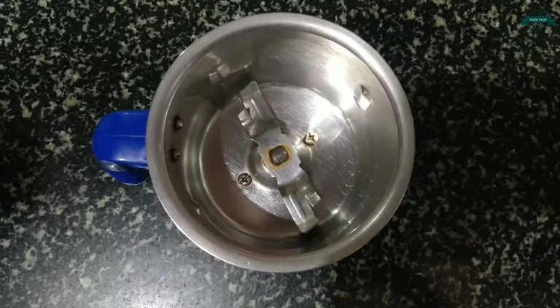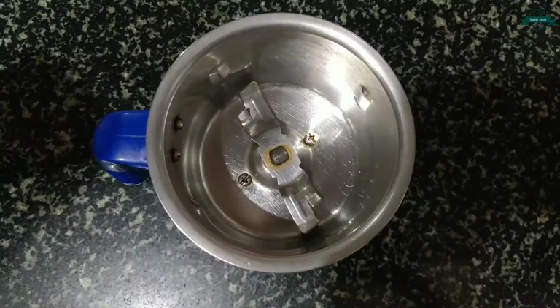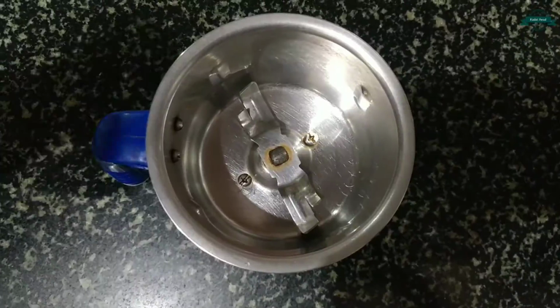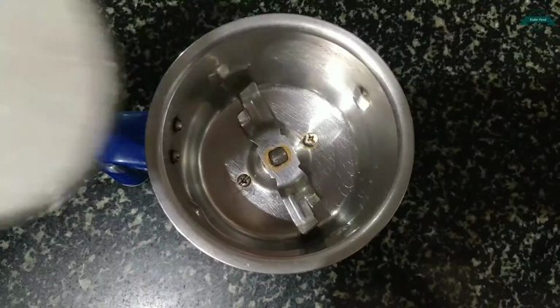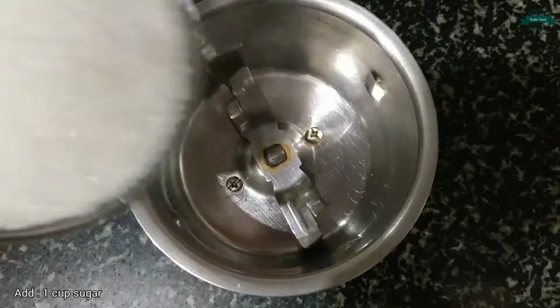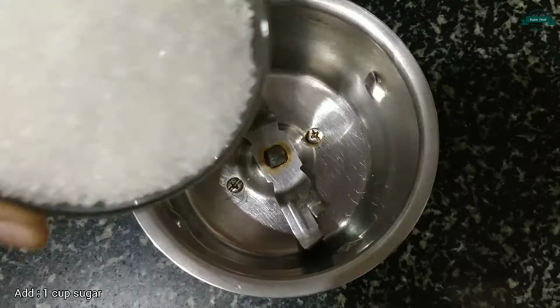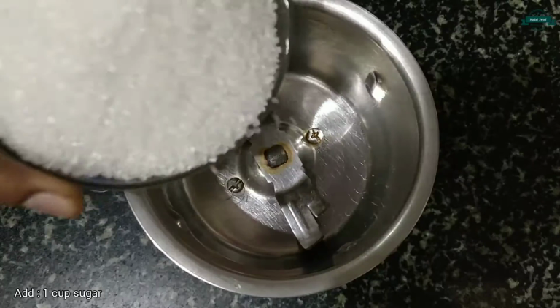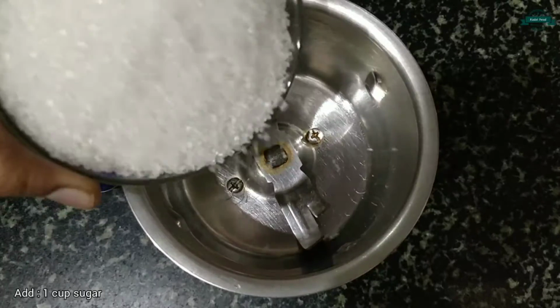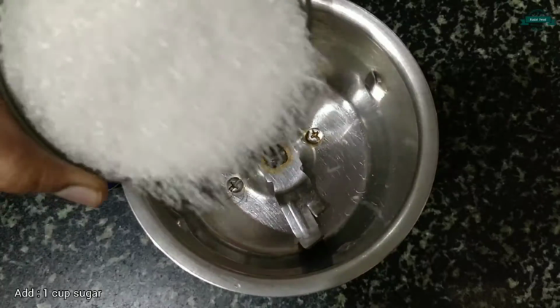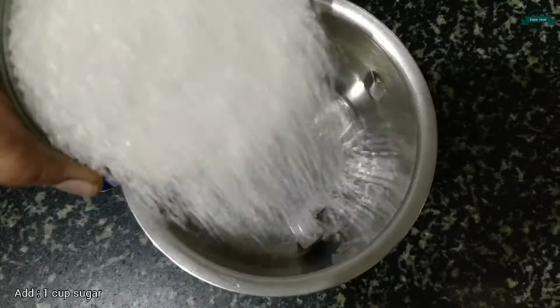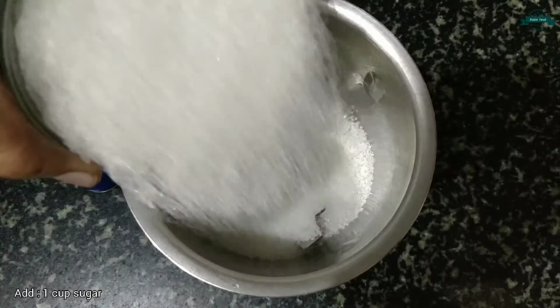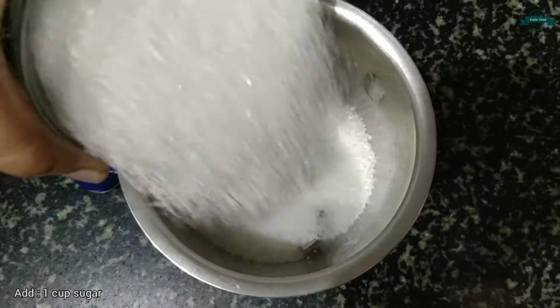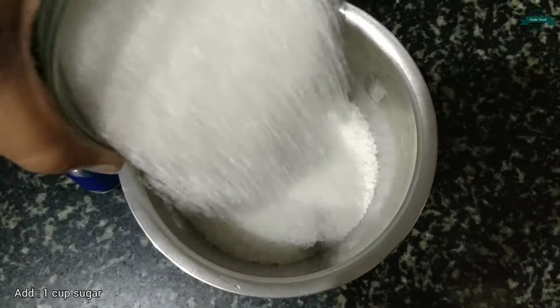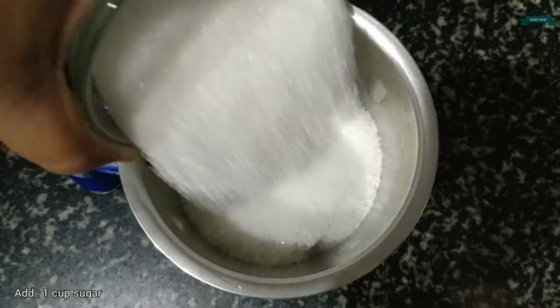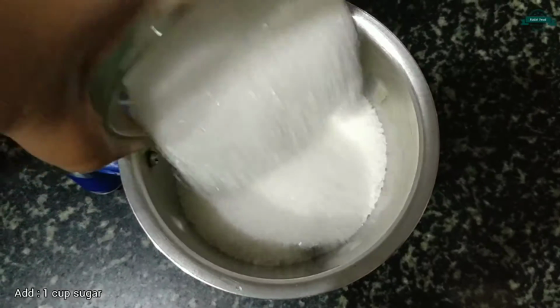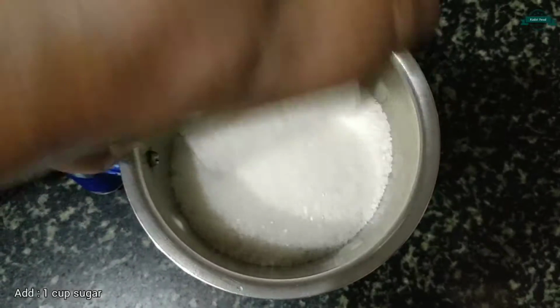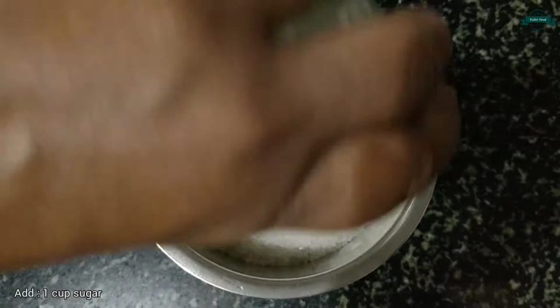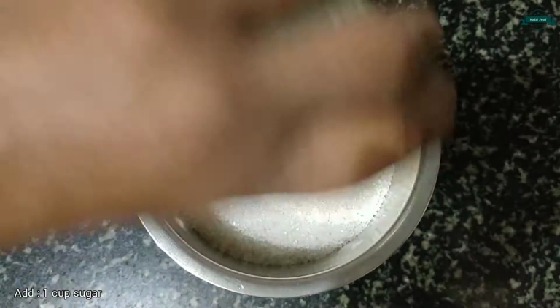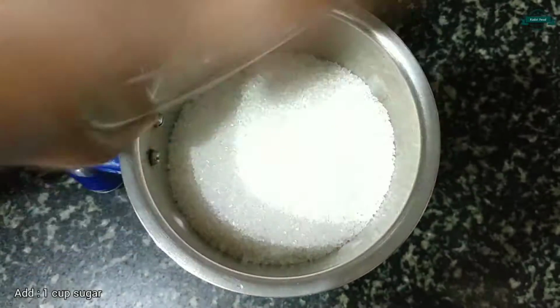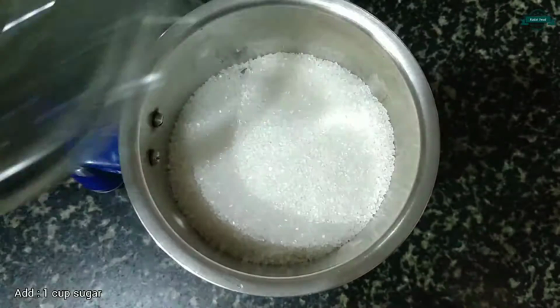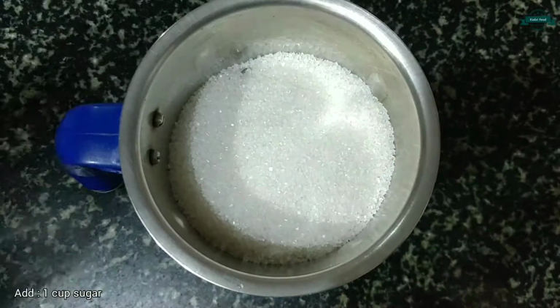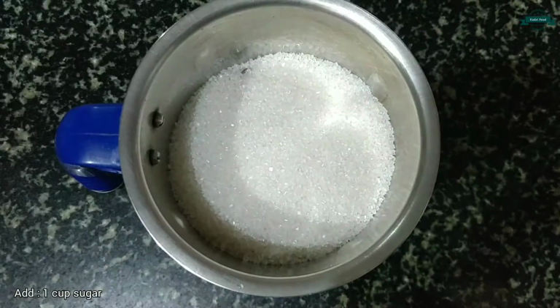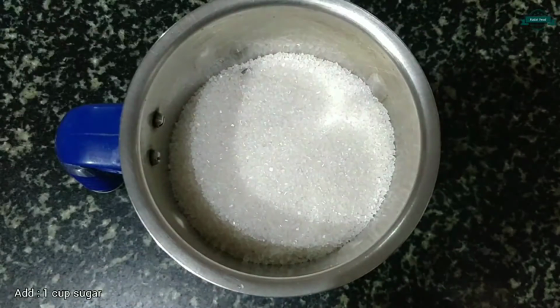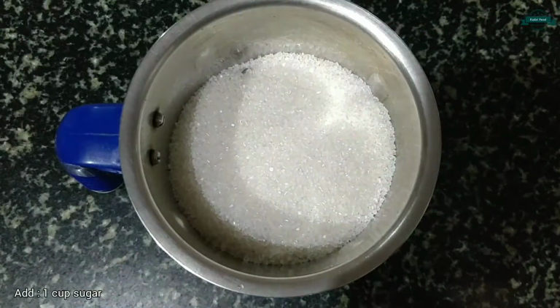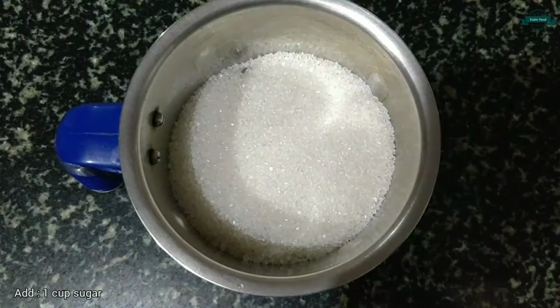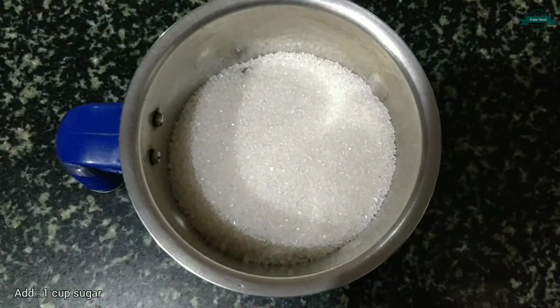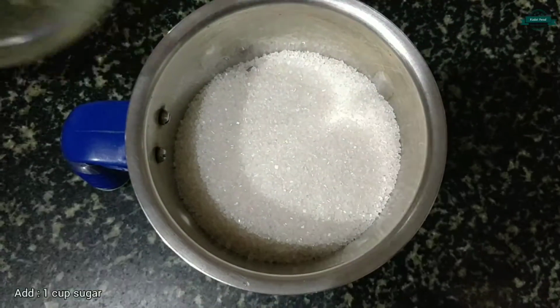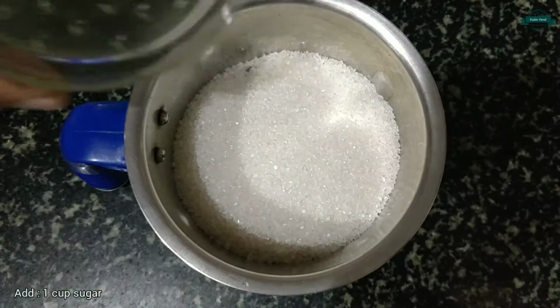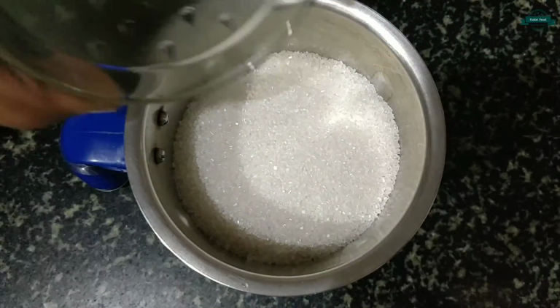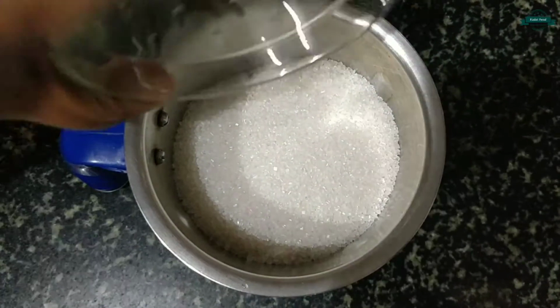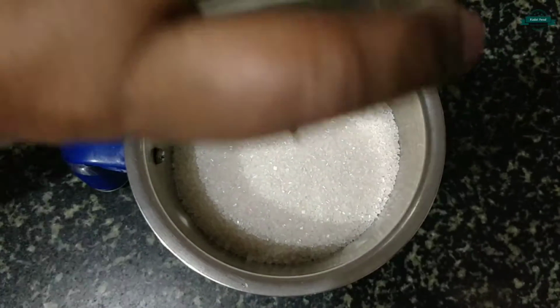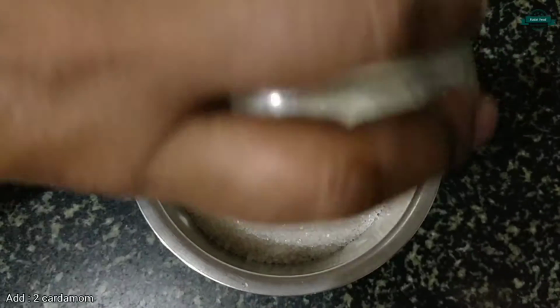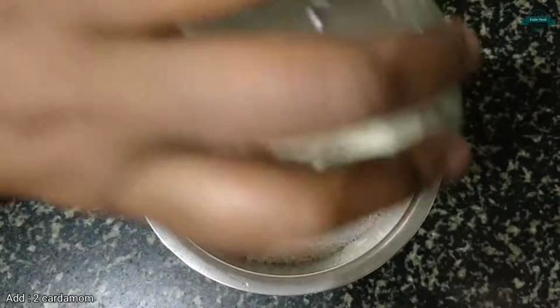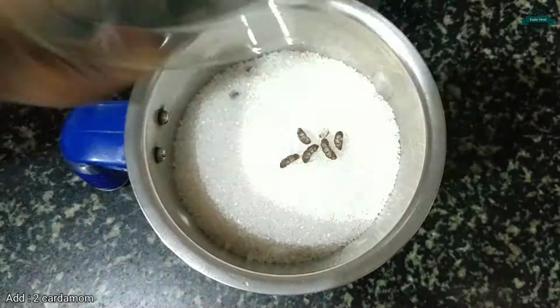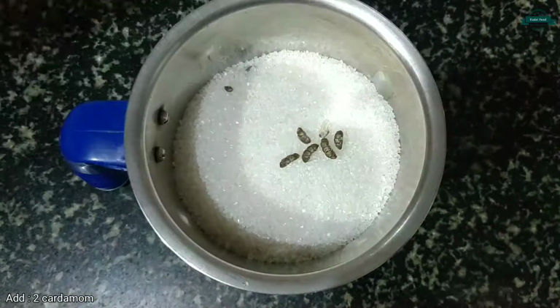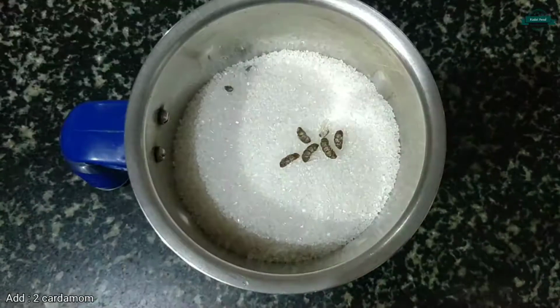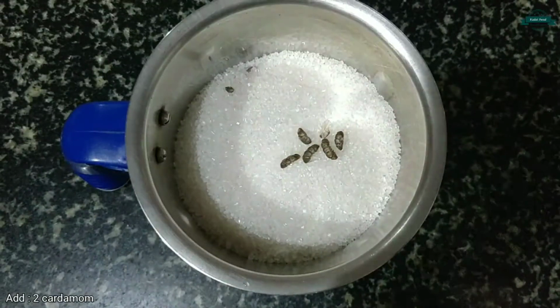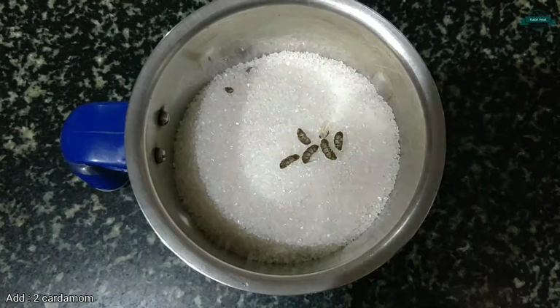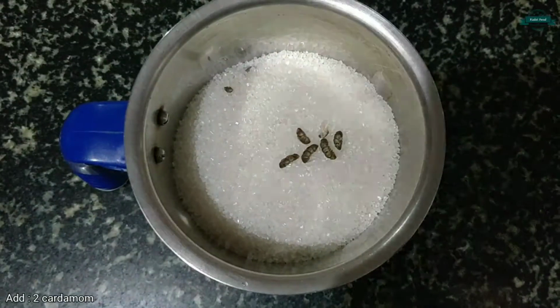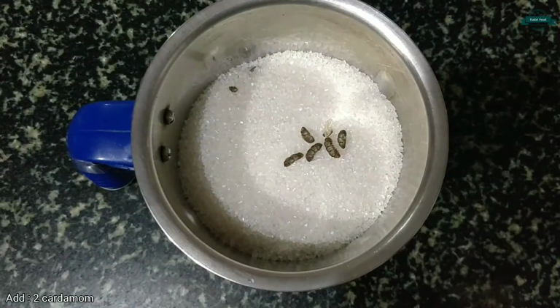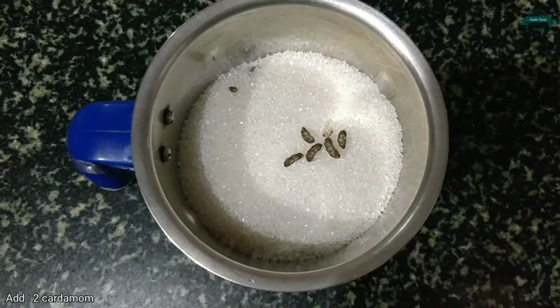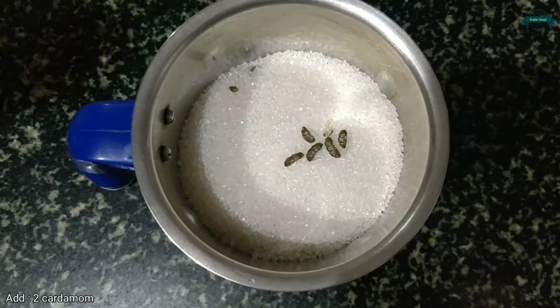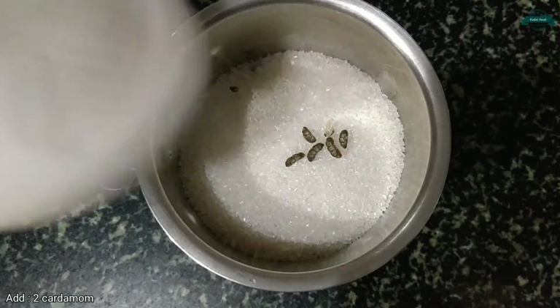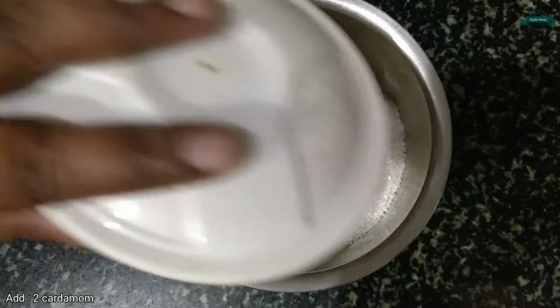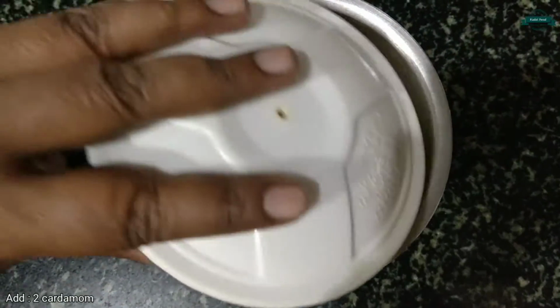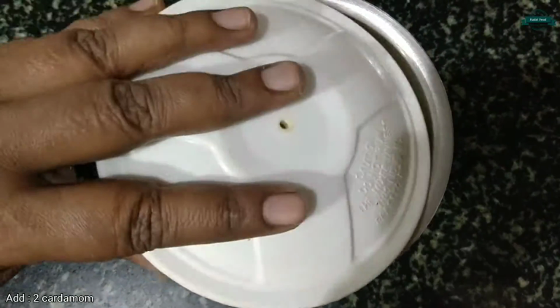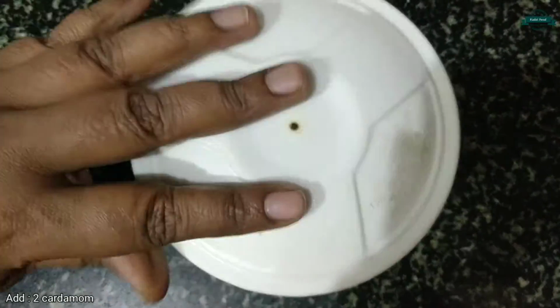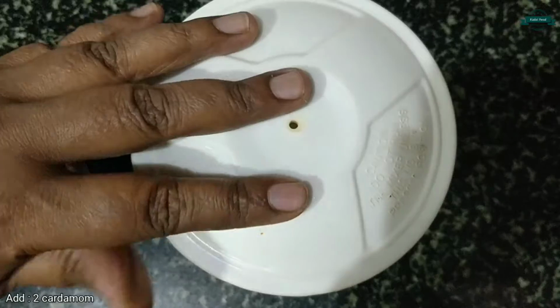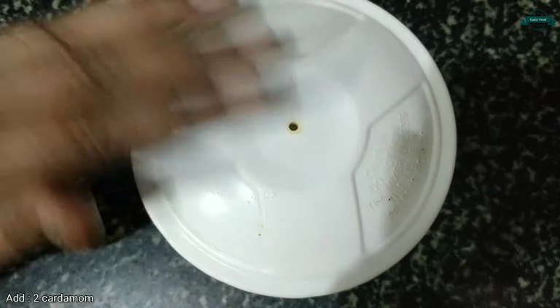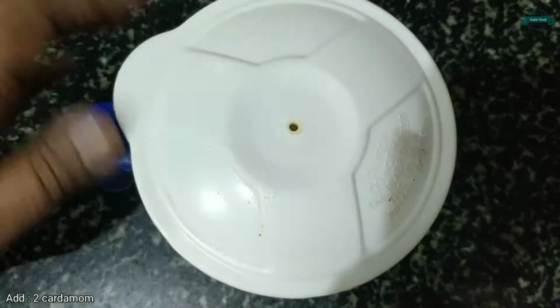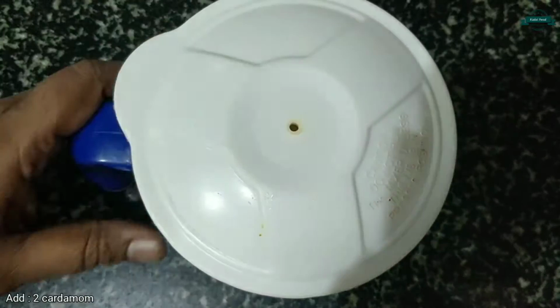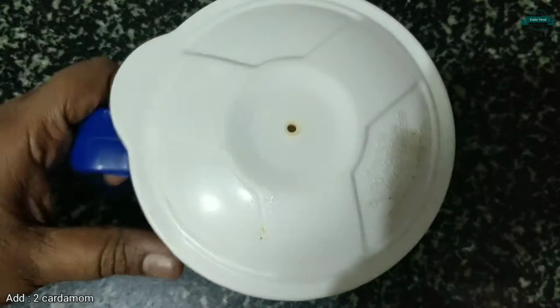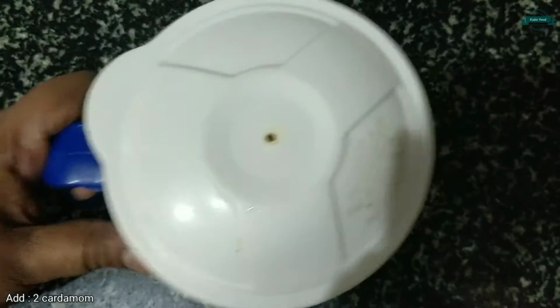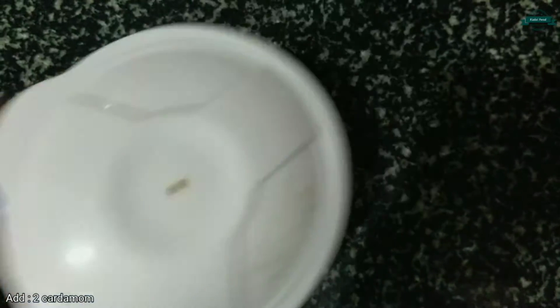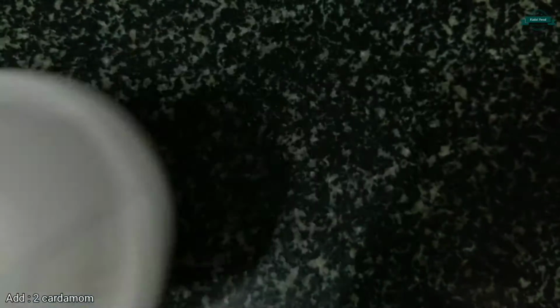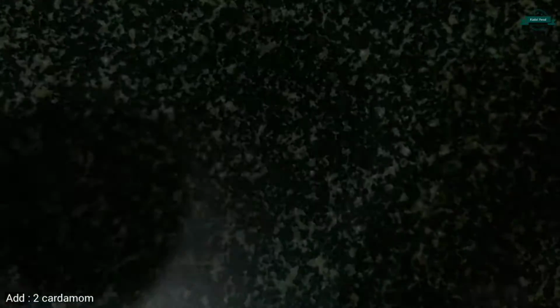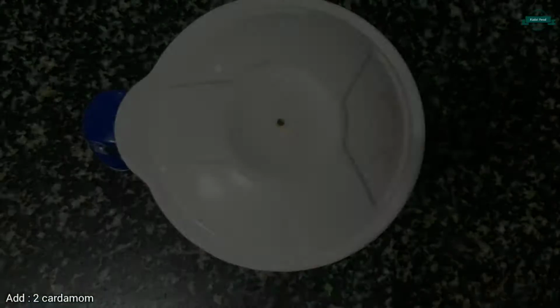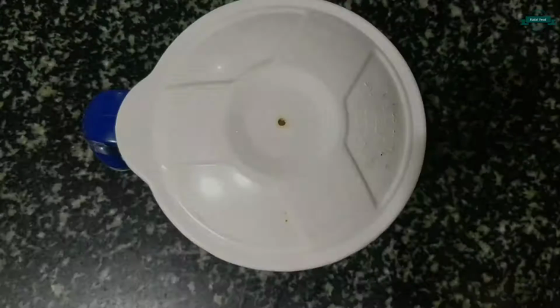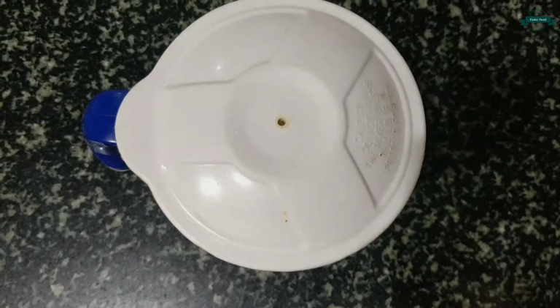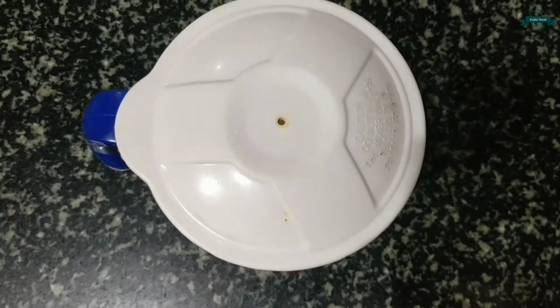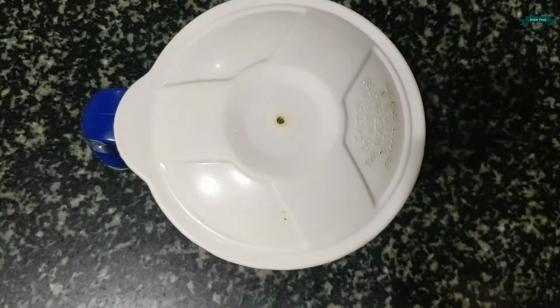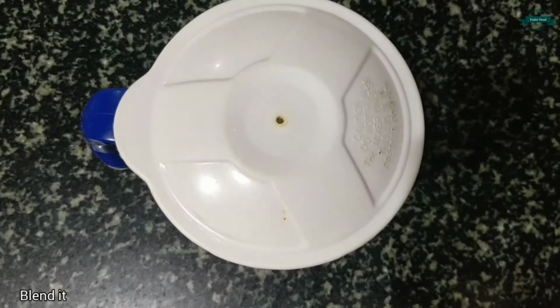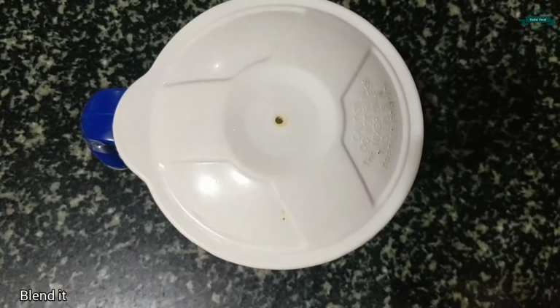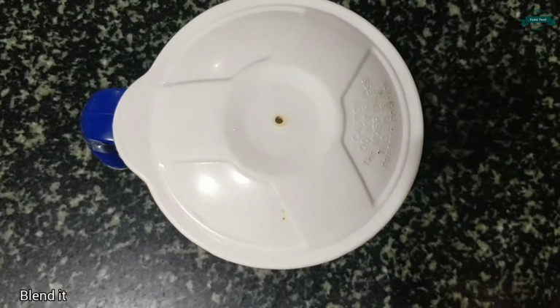Let's take a mixer jar and add 1 cup of sugar. Add 2 cardamom. Let's blend it into powder.